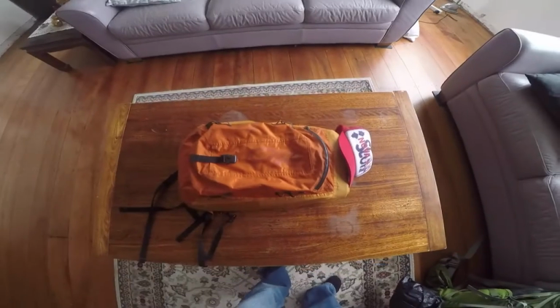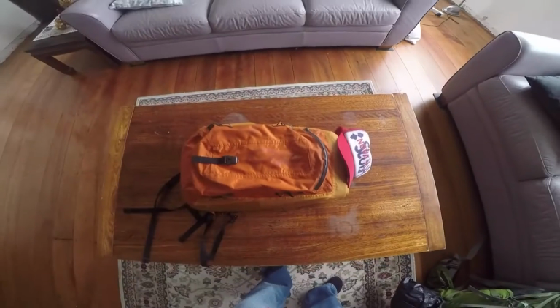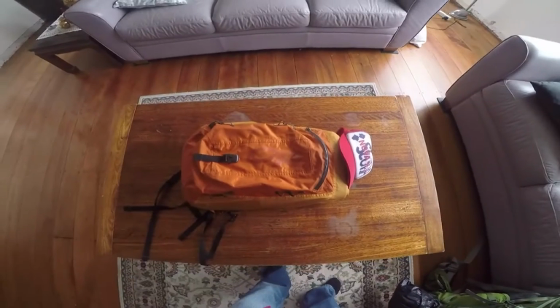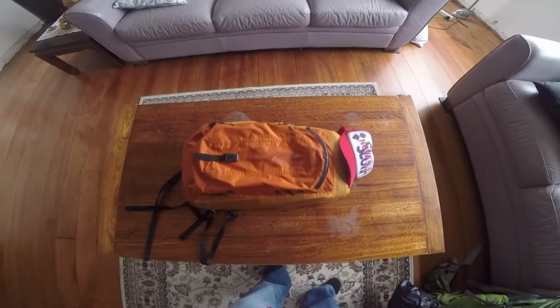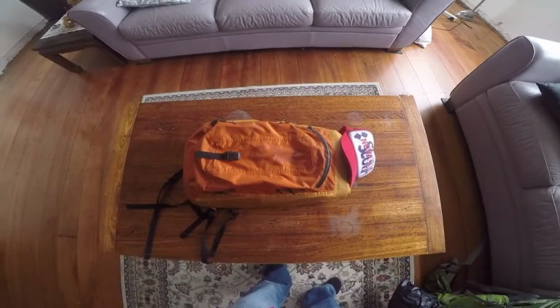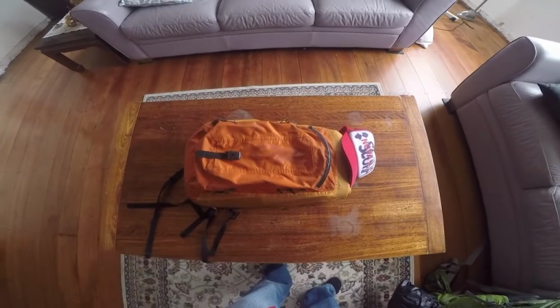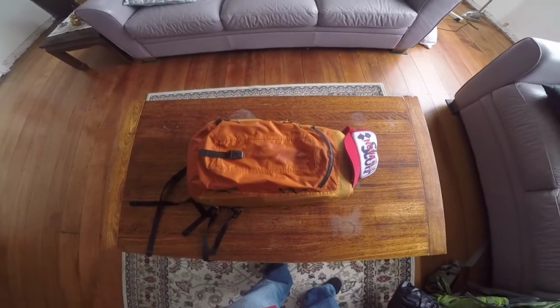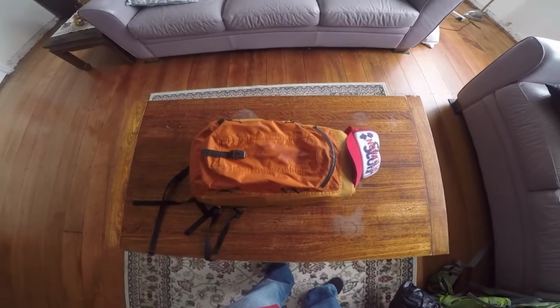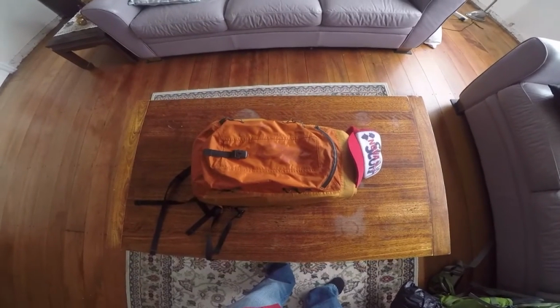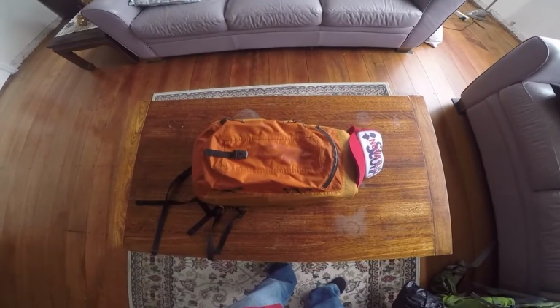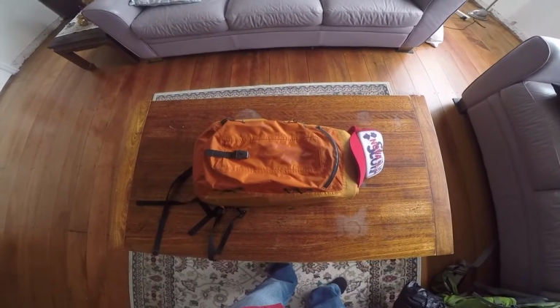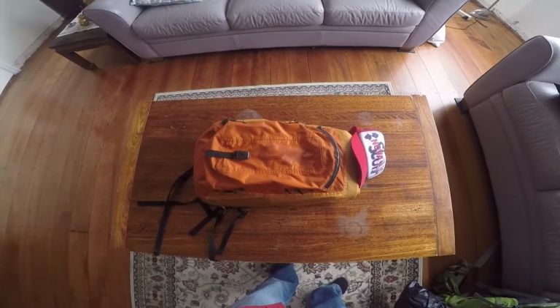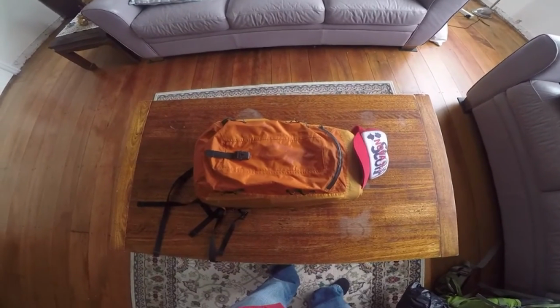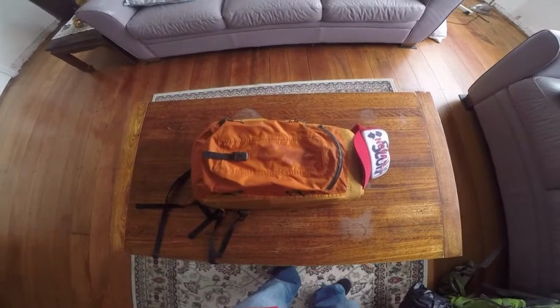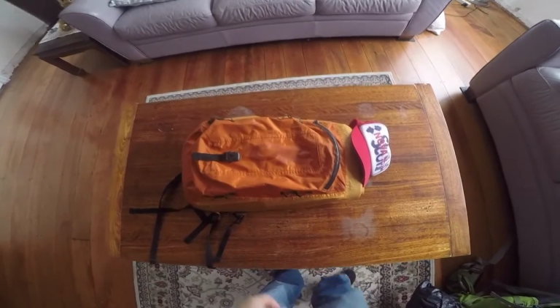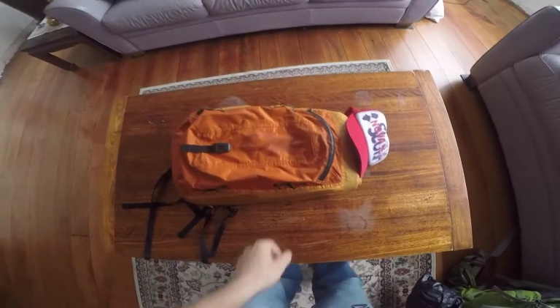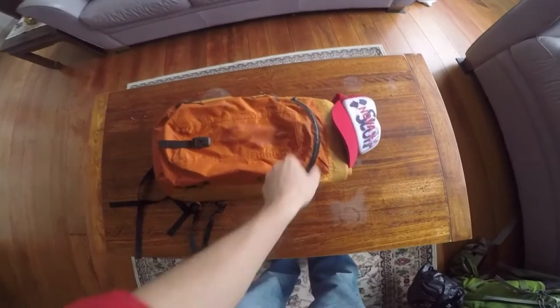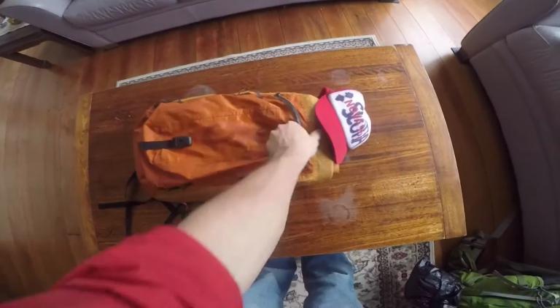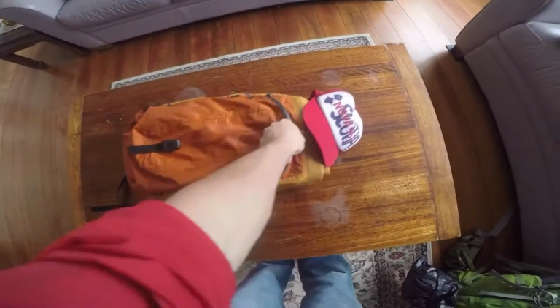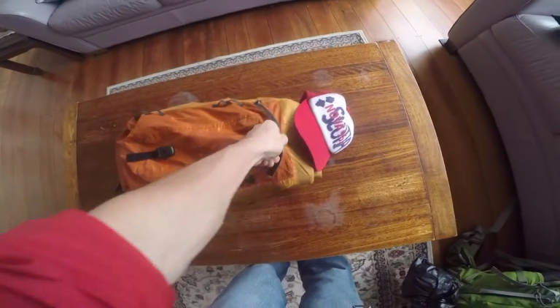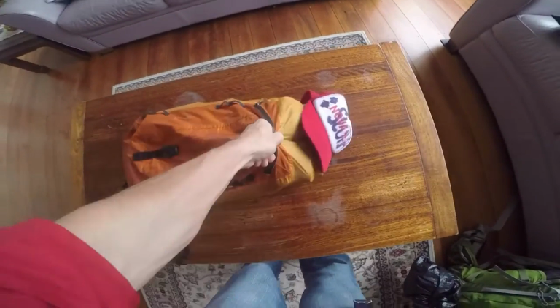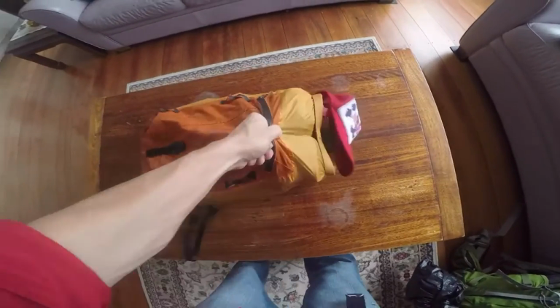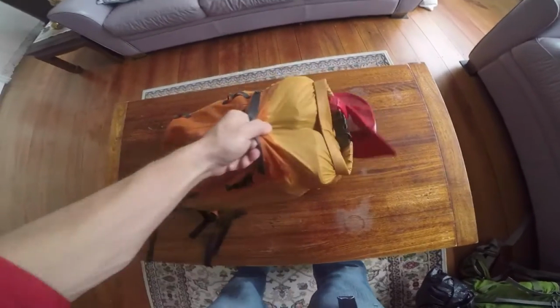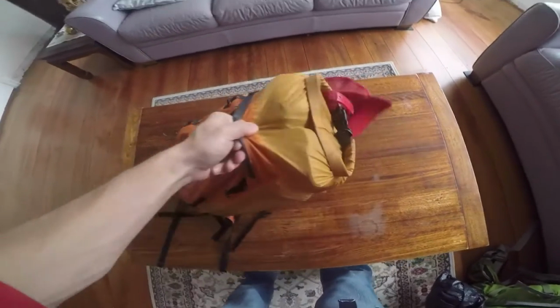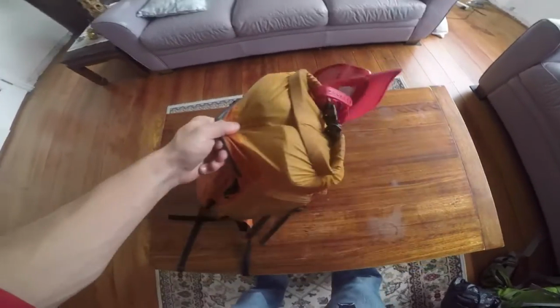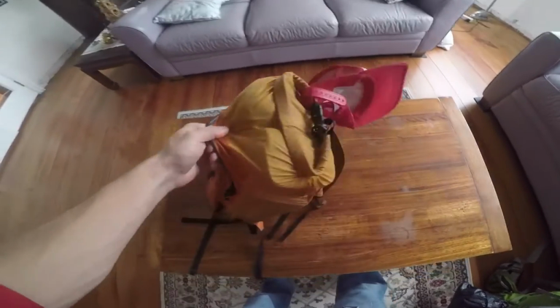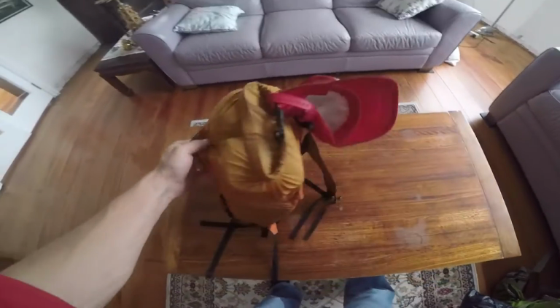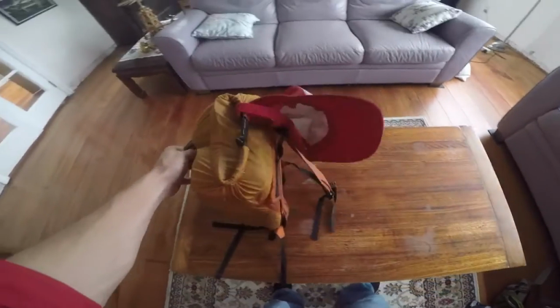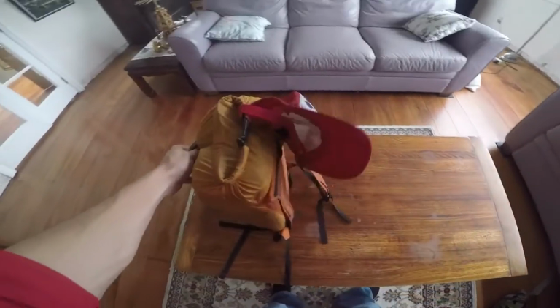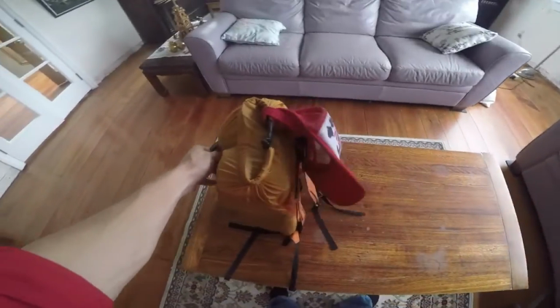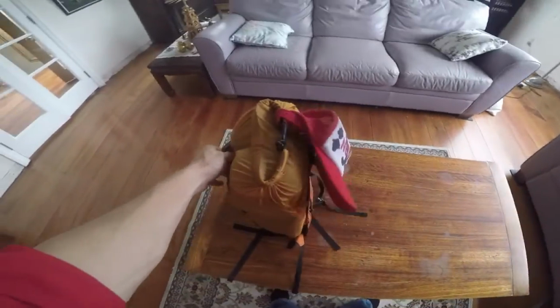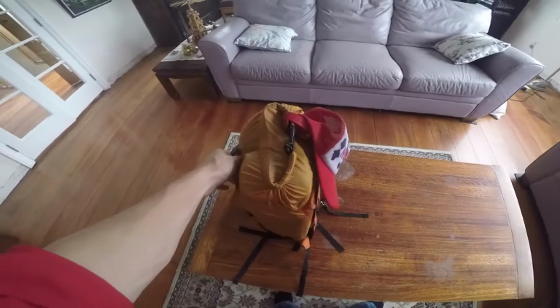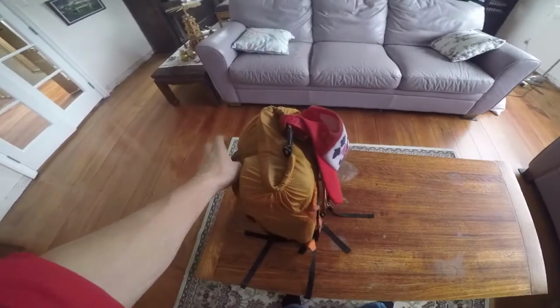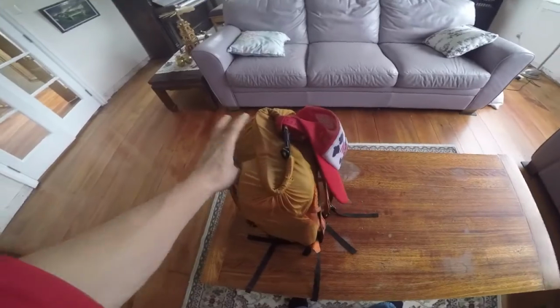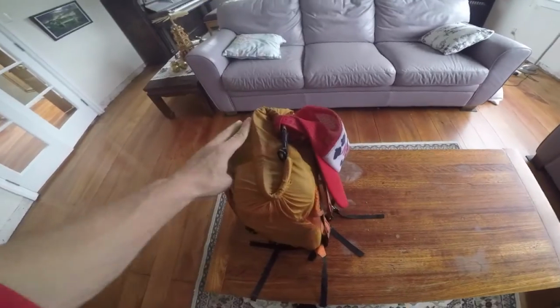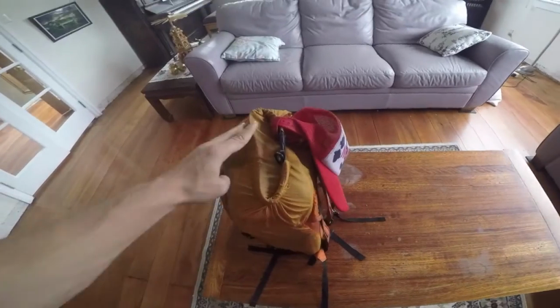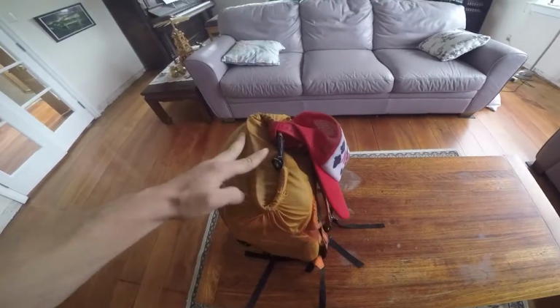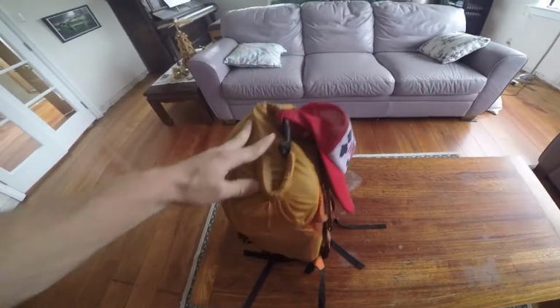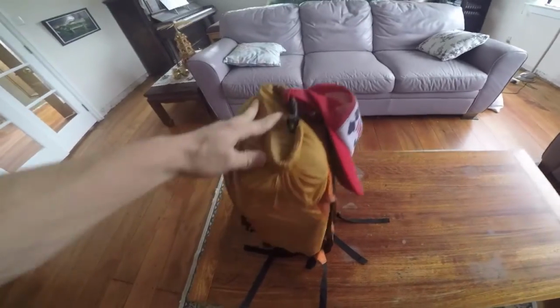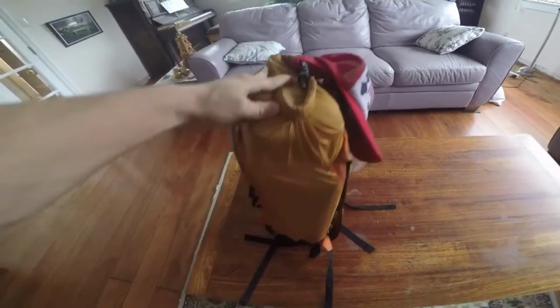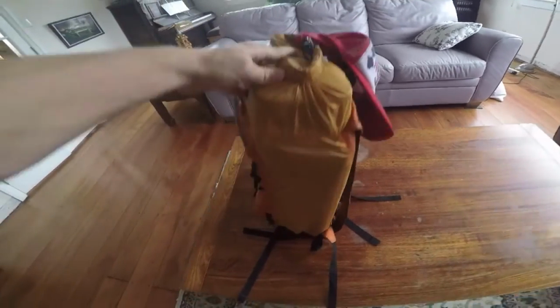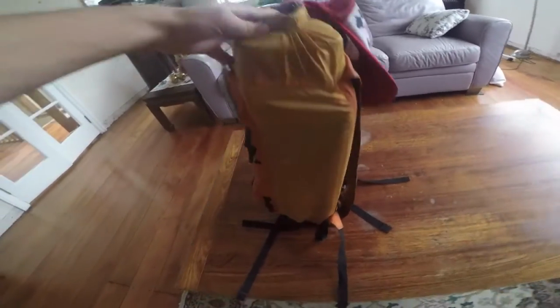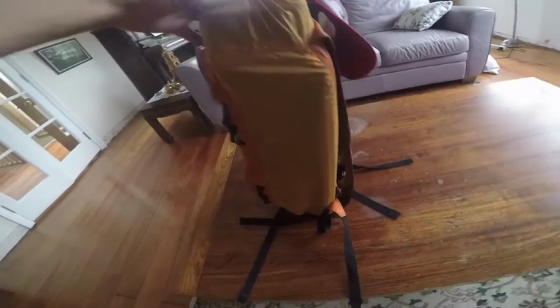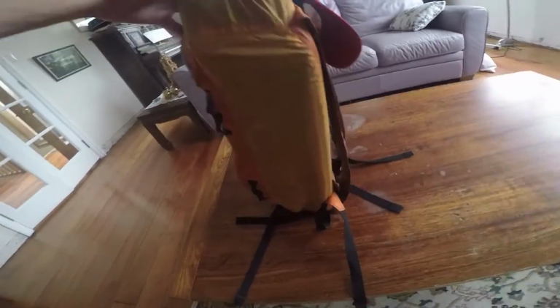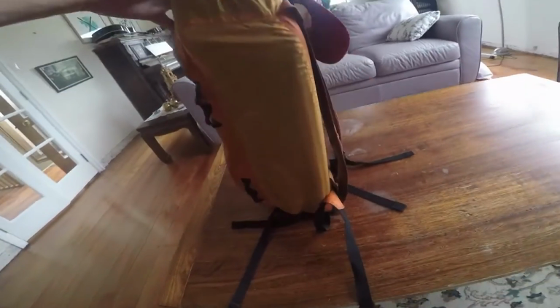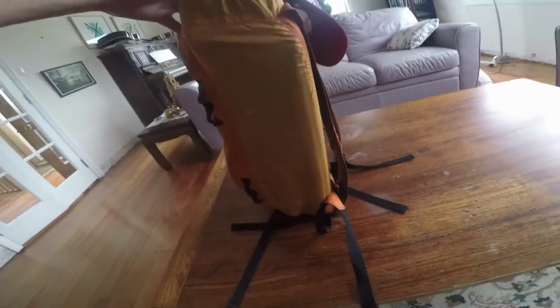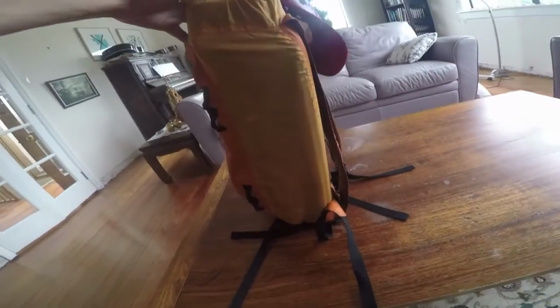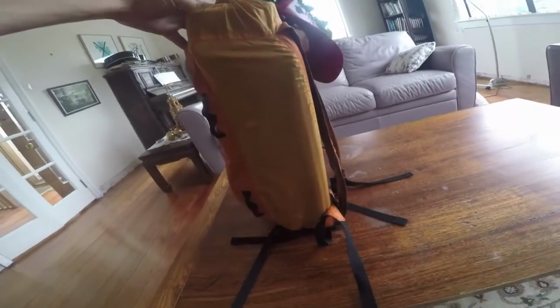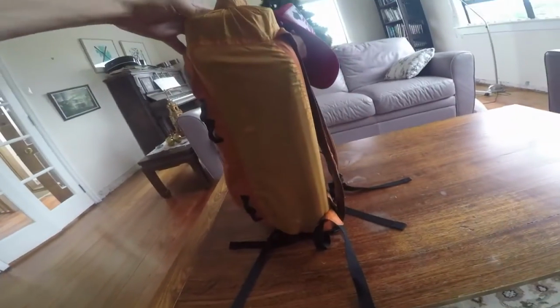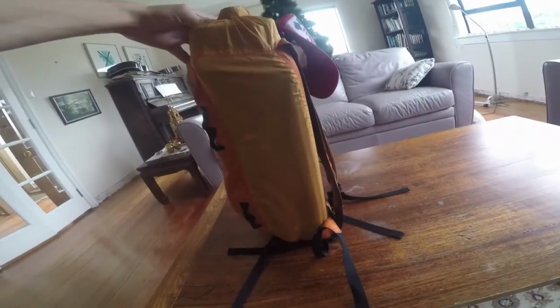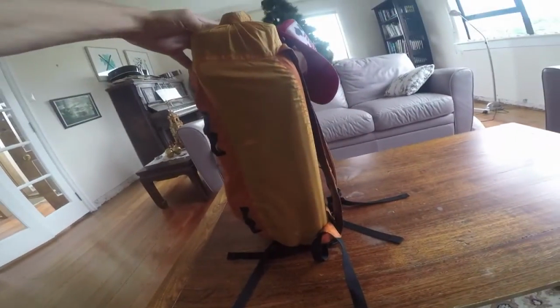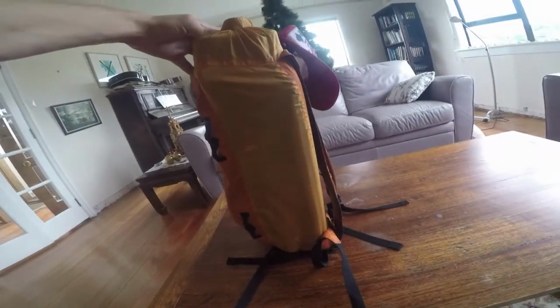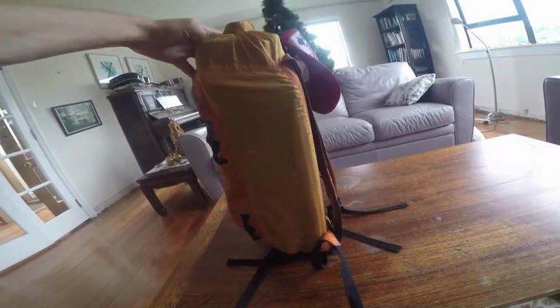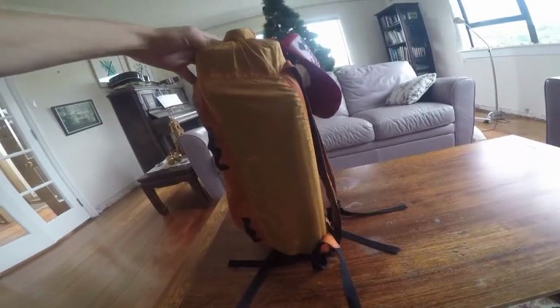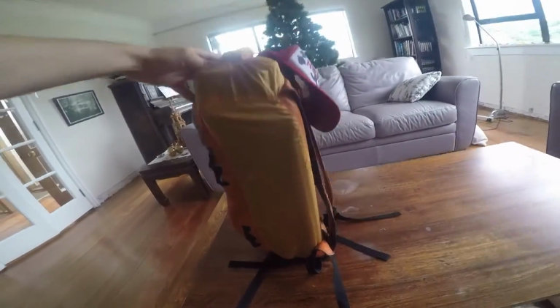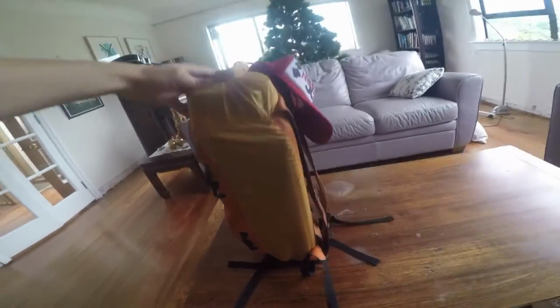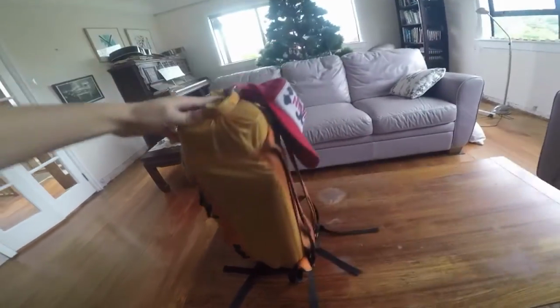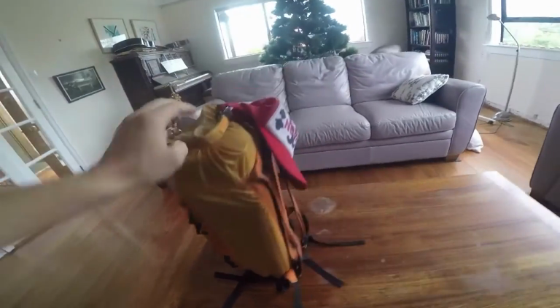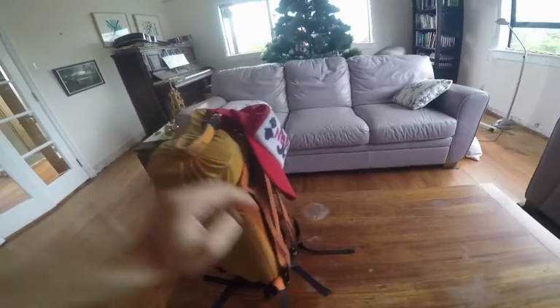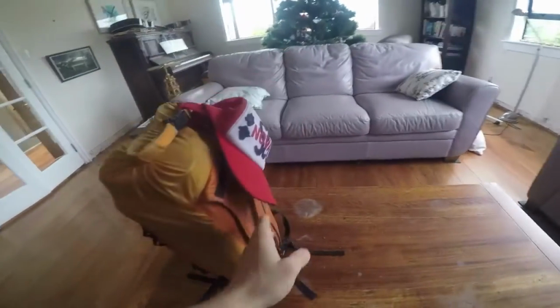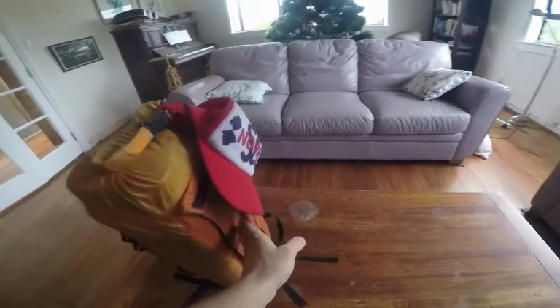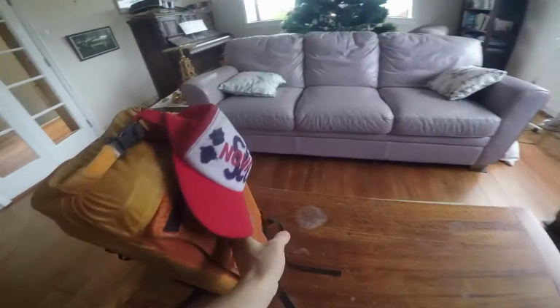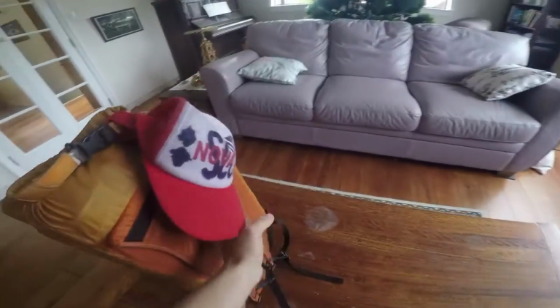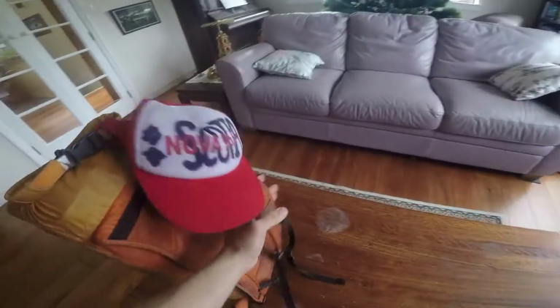There's everything packed up ready to go — nice and slim, definitely gonna fit in the overhead. Super convenient.